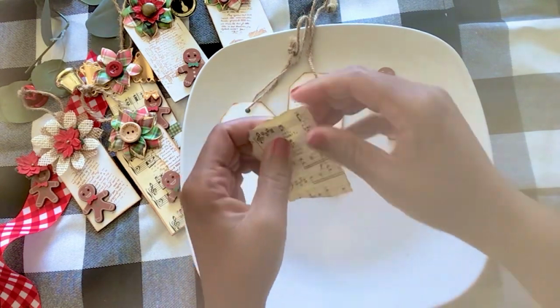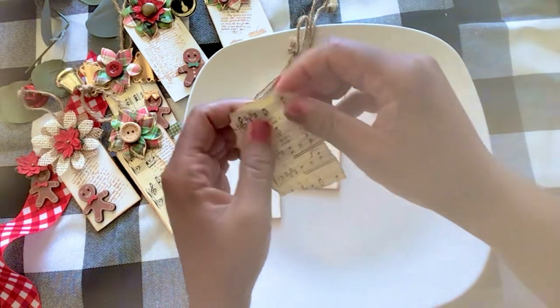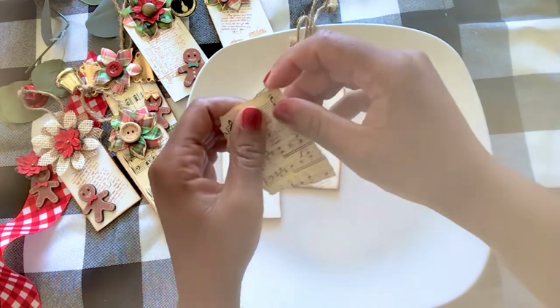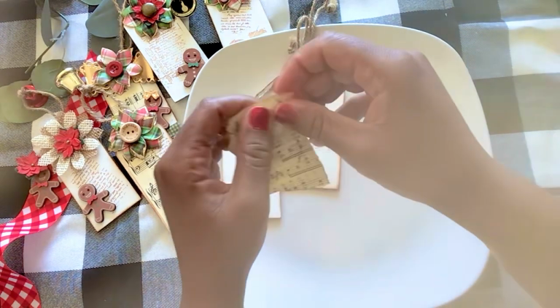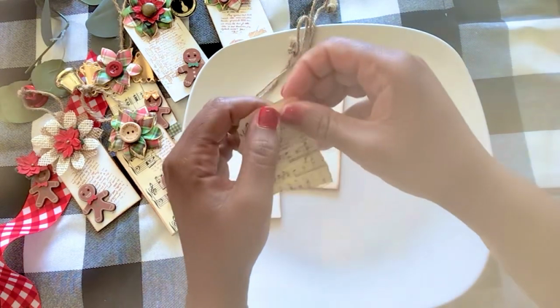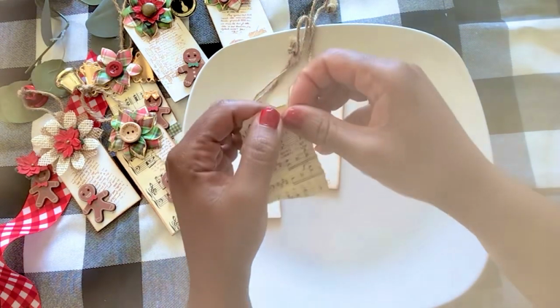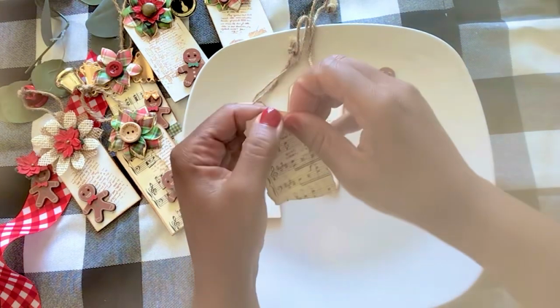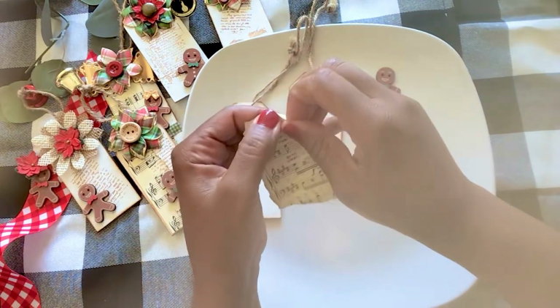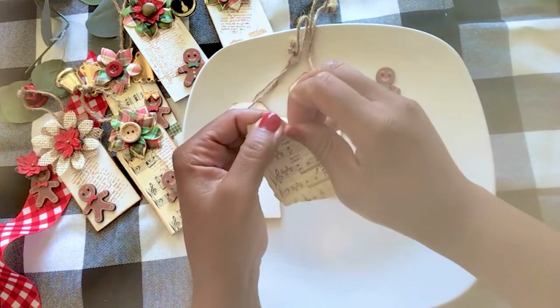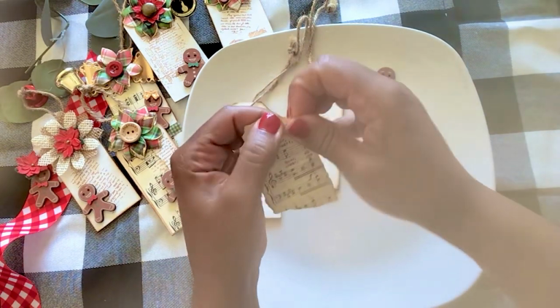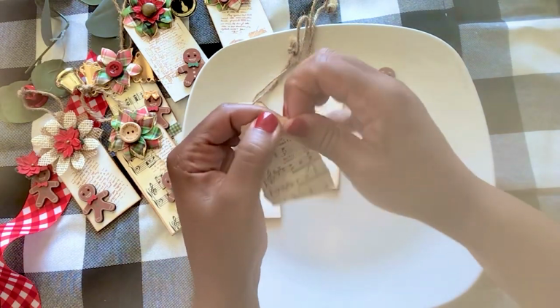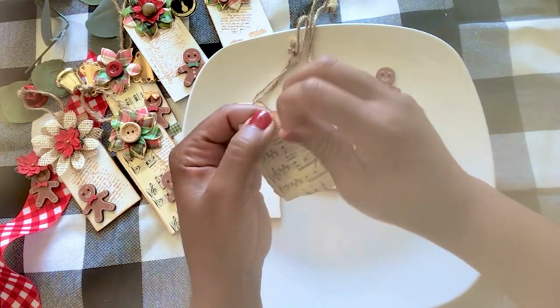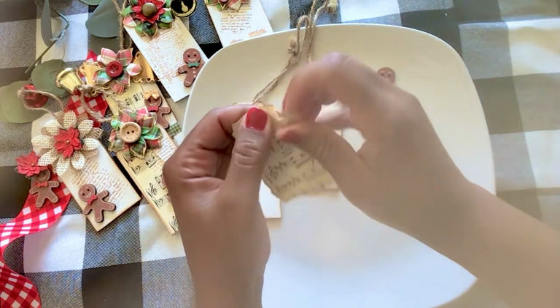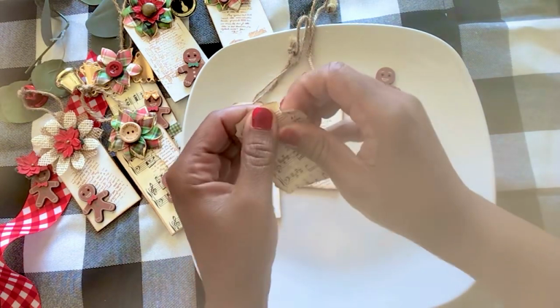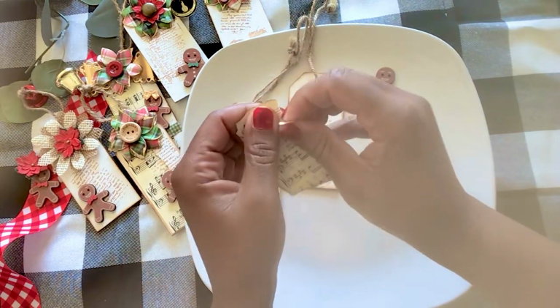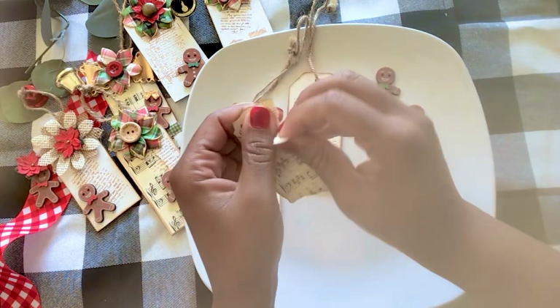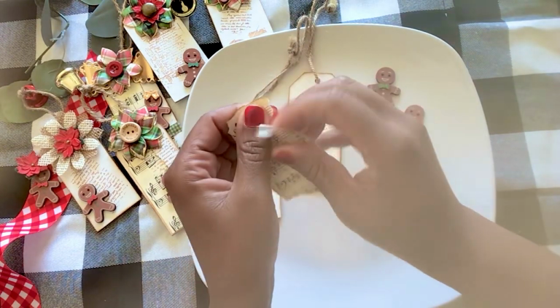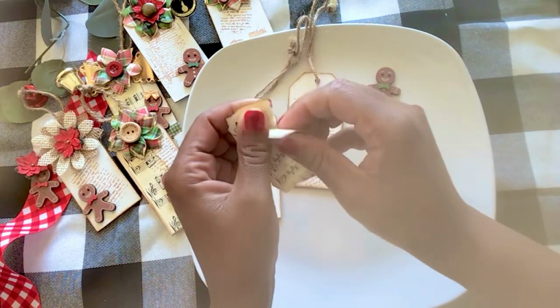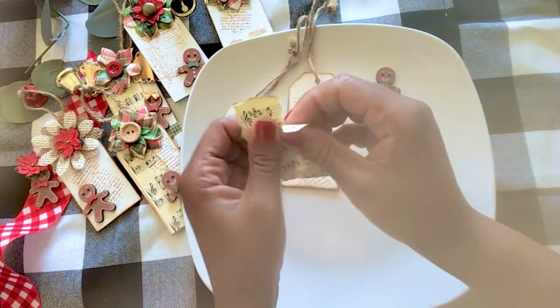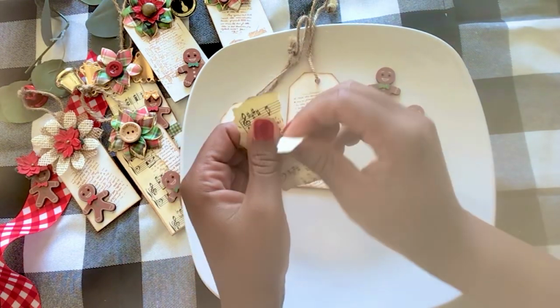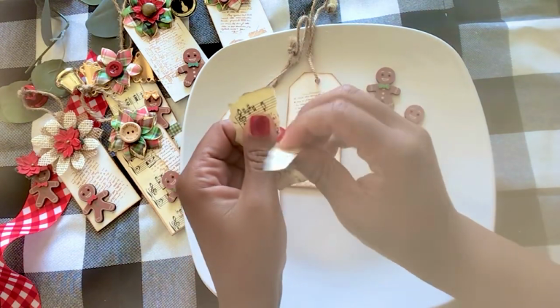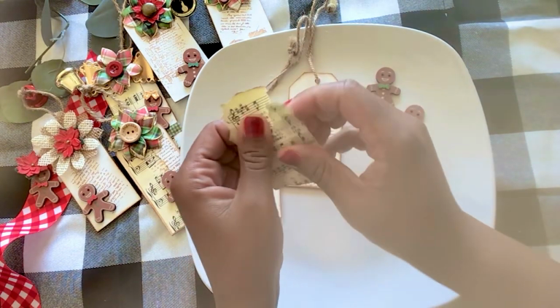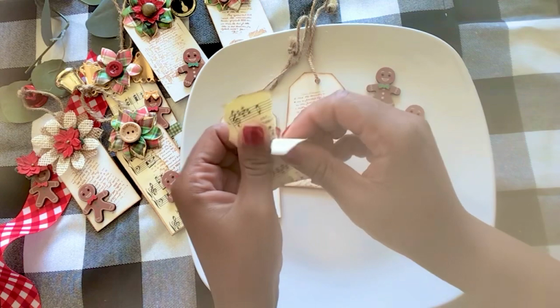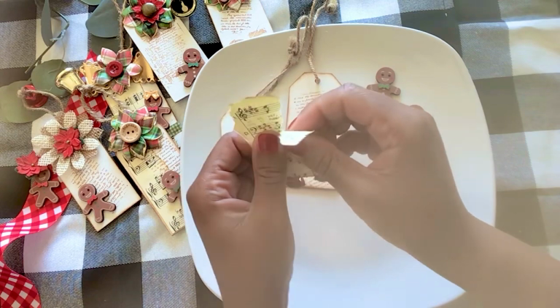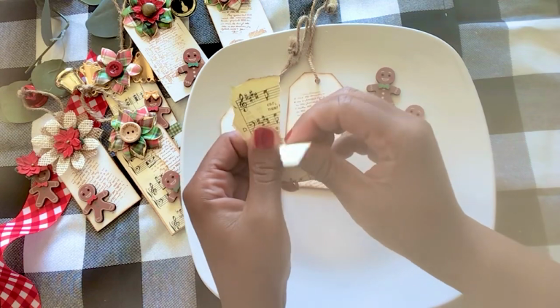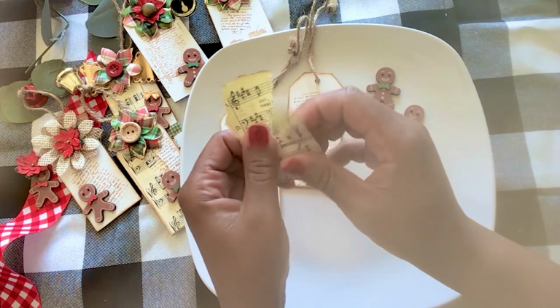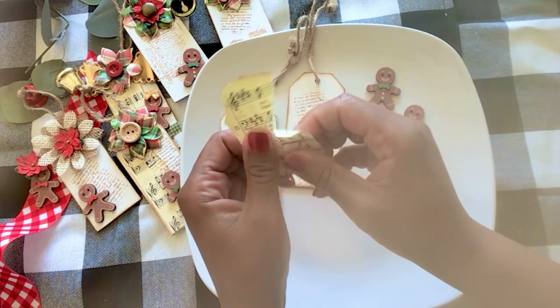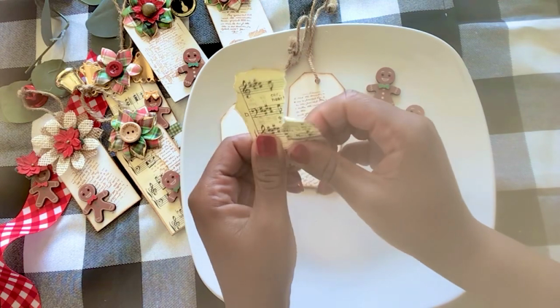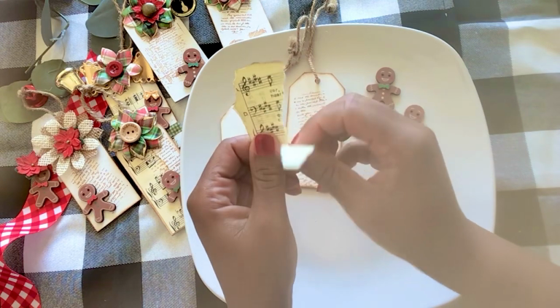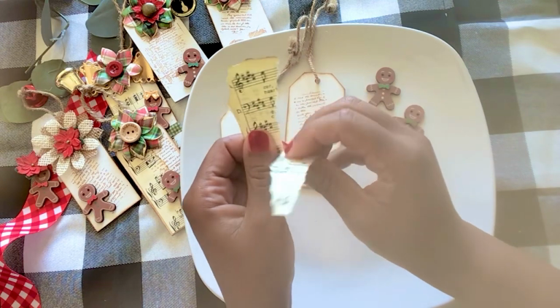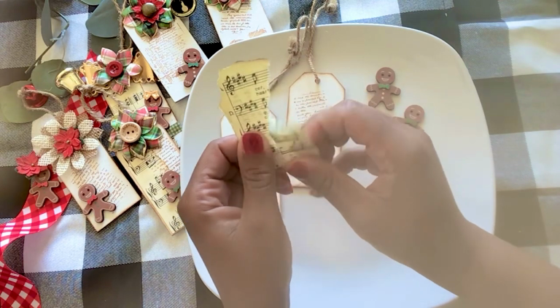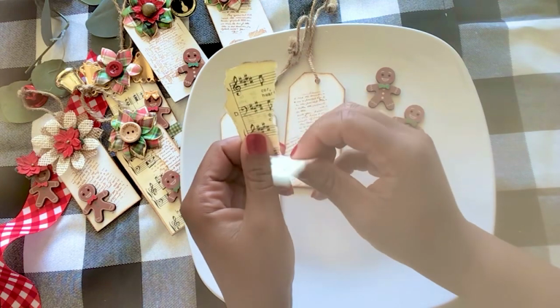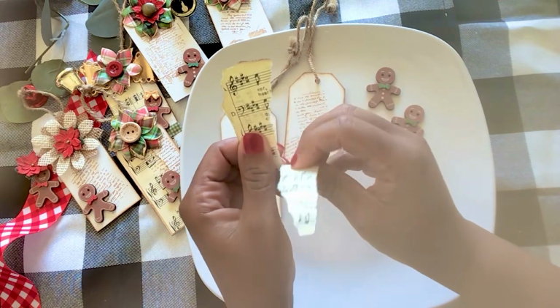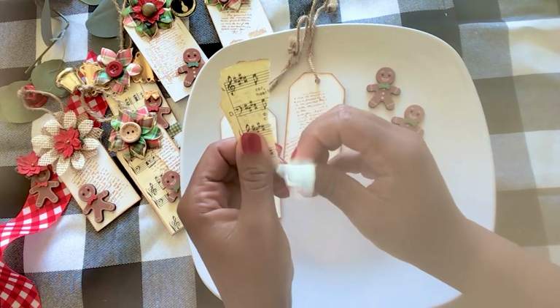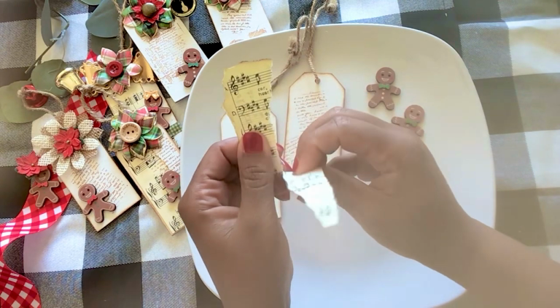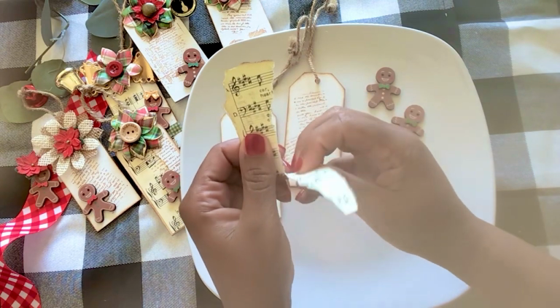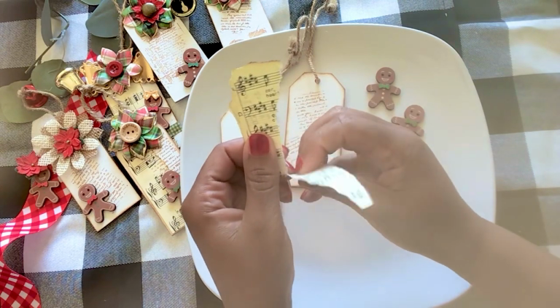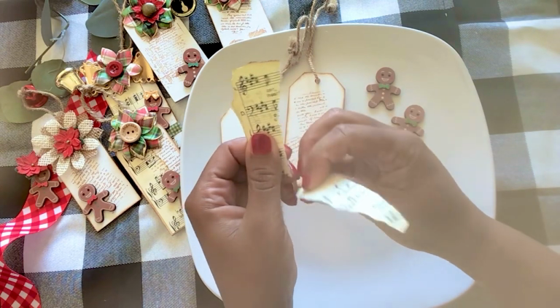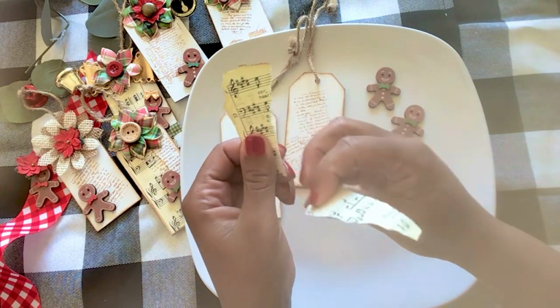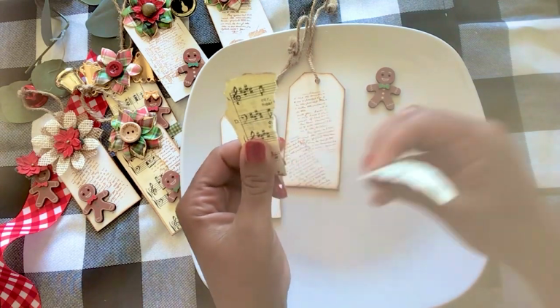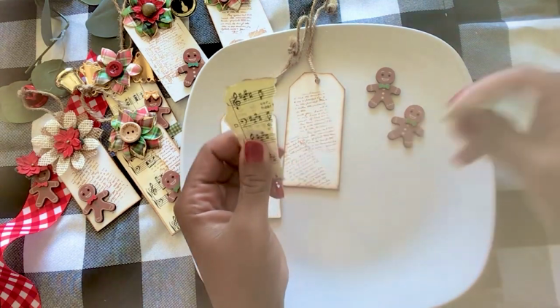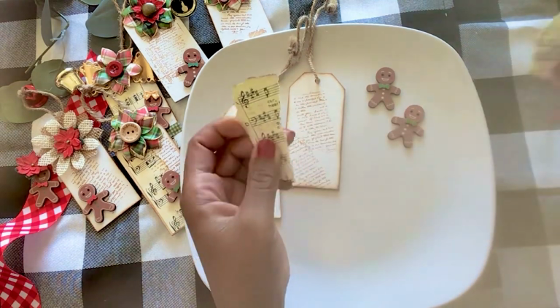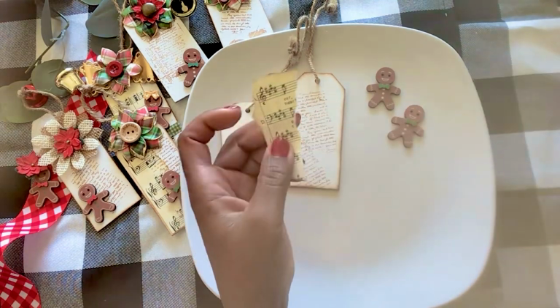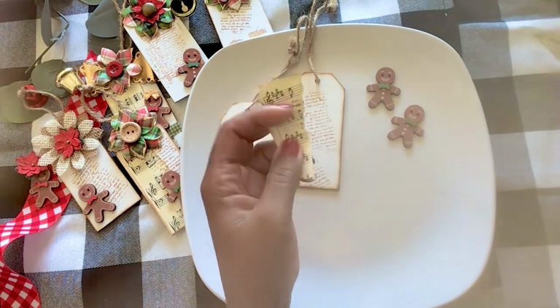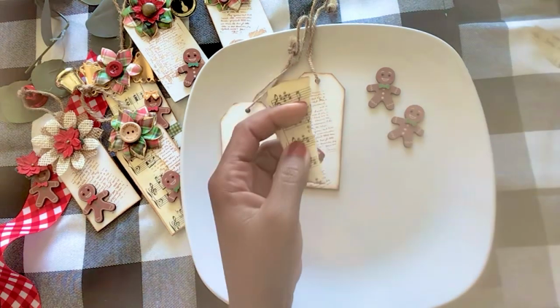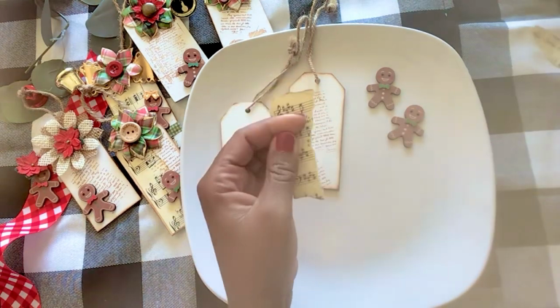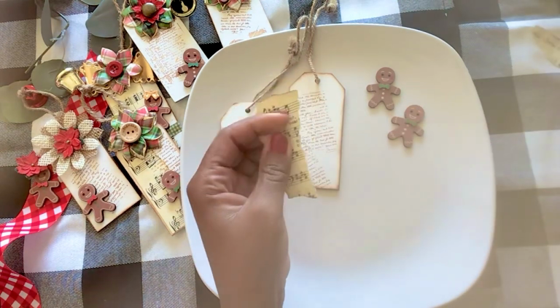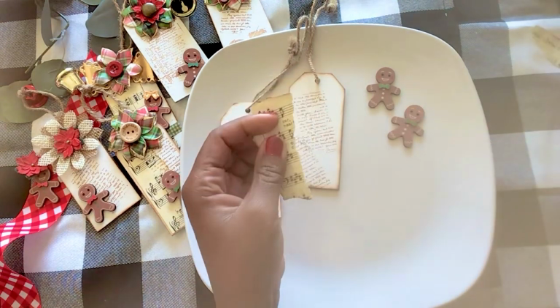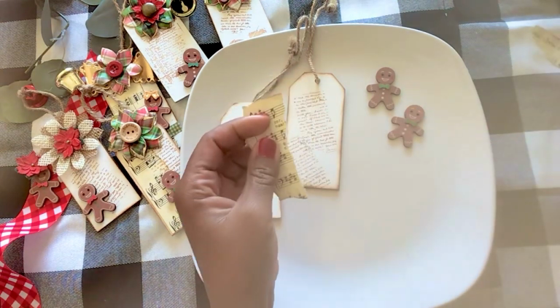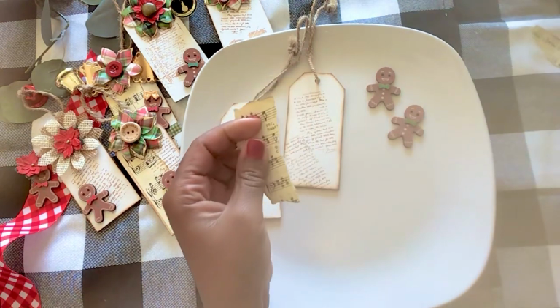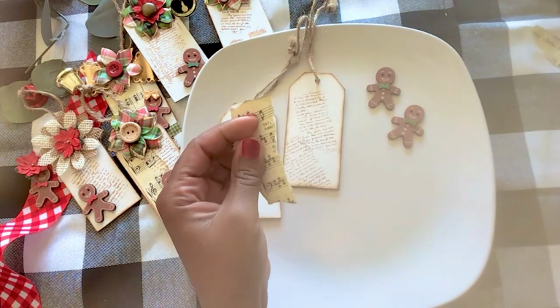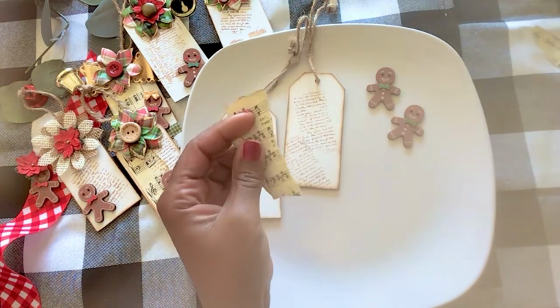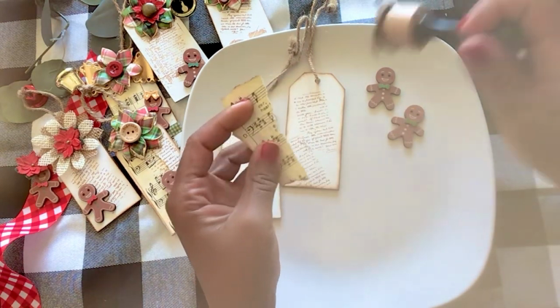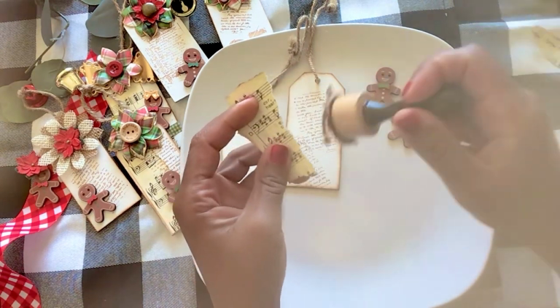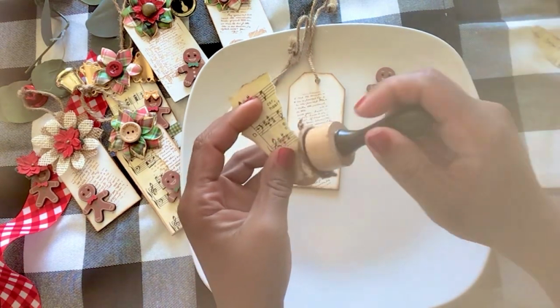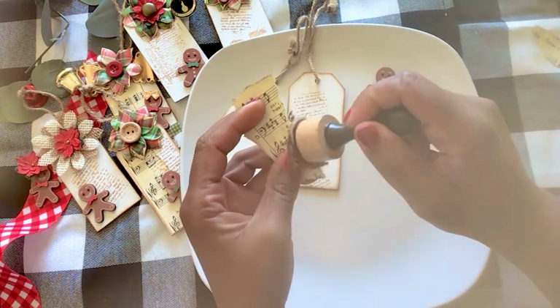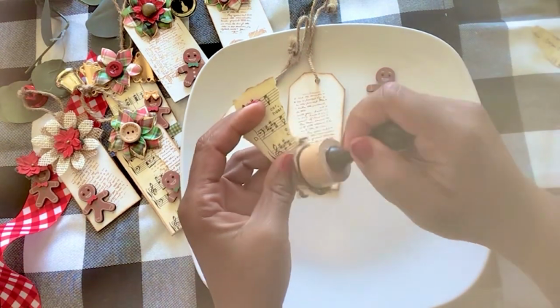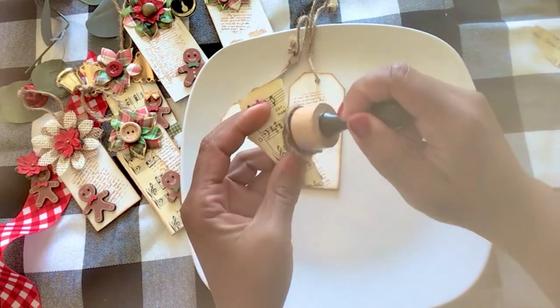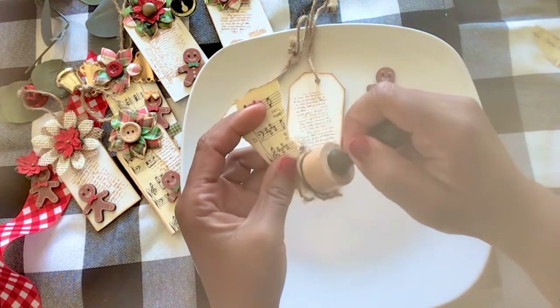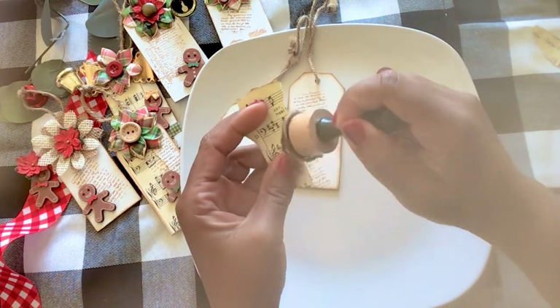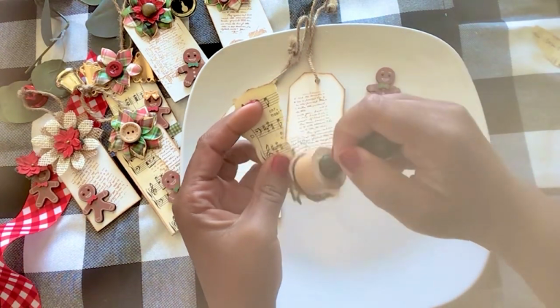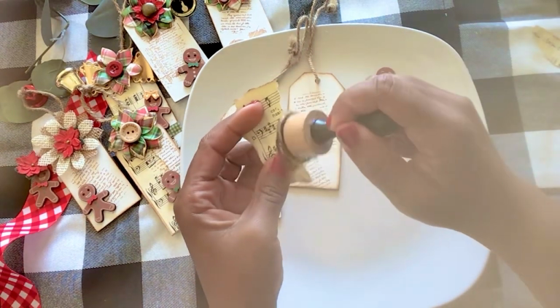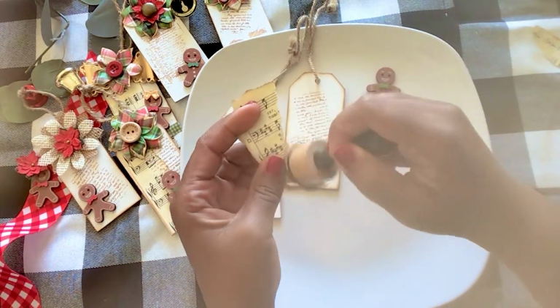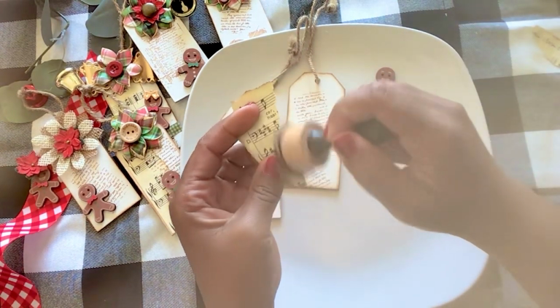I want to see that writing, so let's just make it a little bit thinner and we'll ink that.